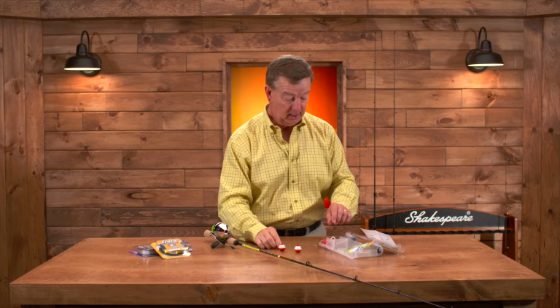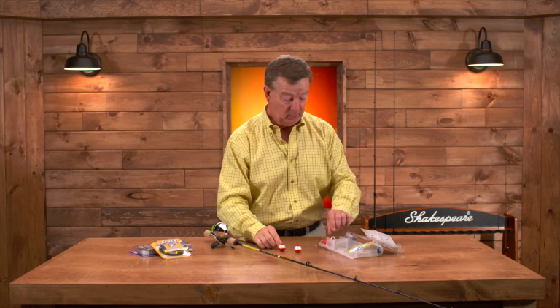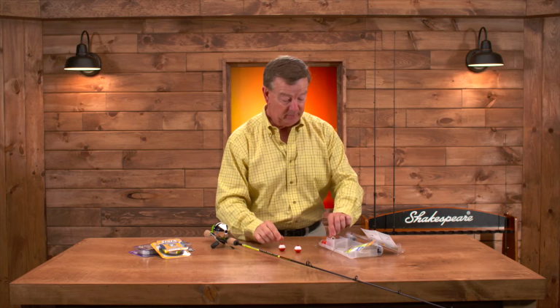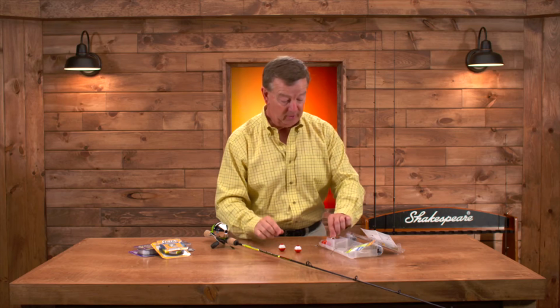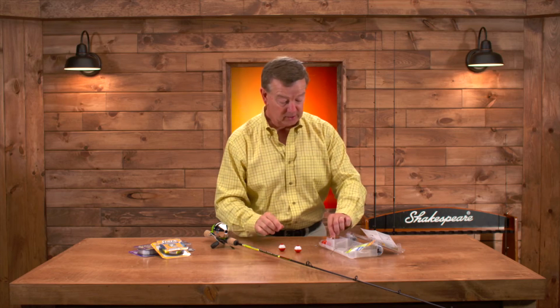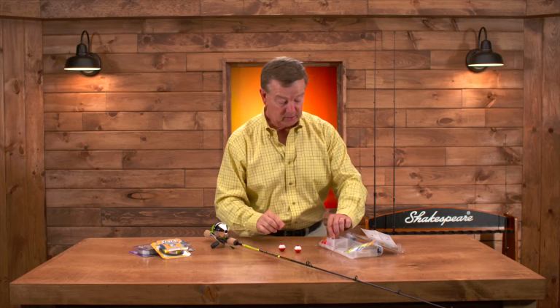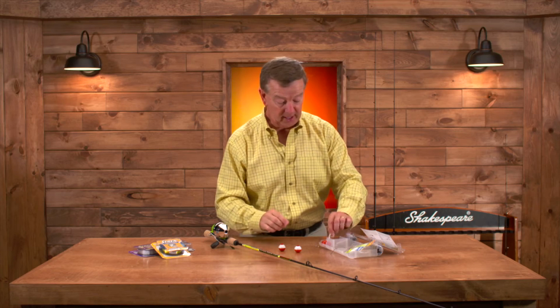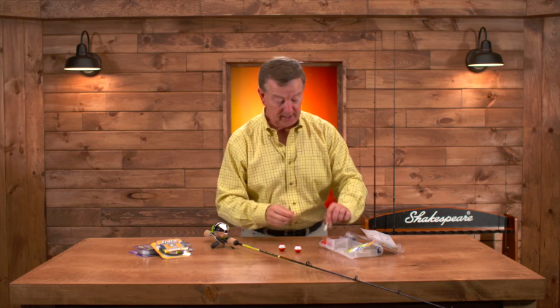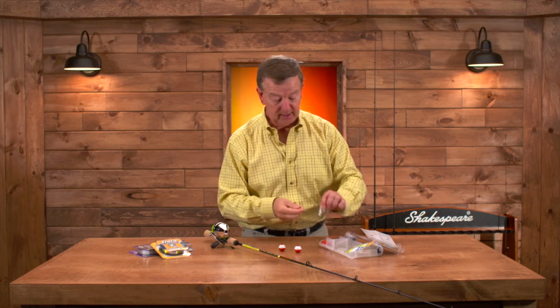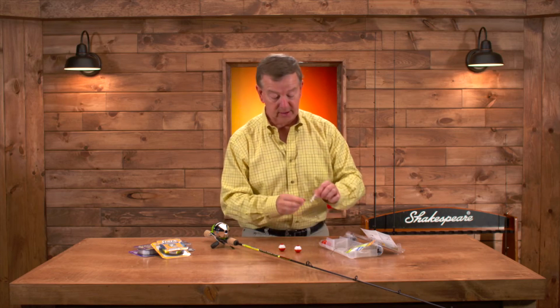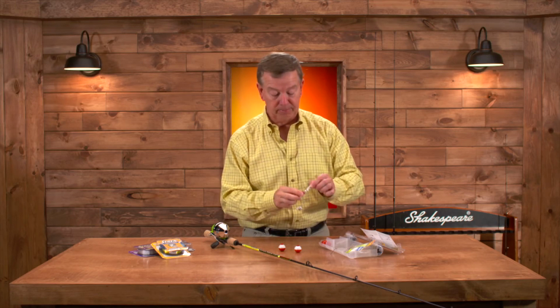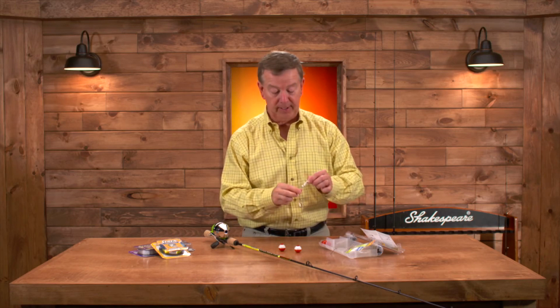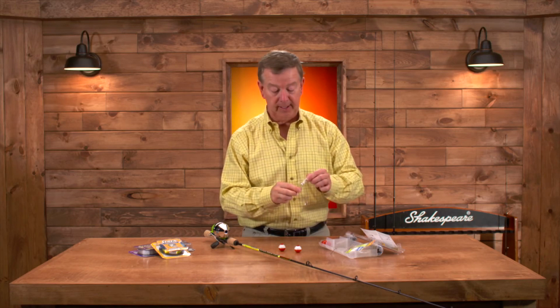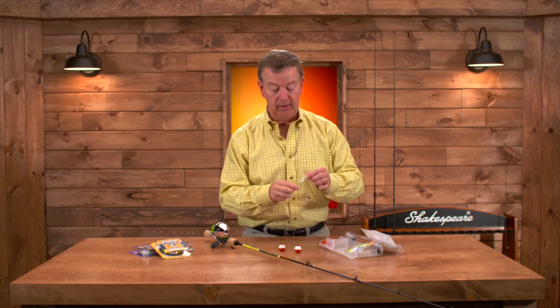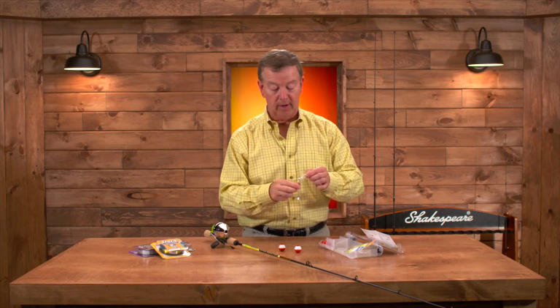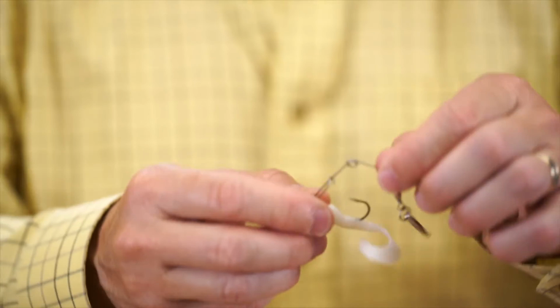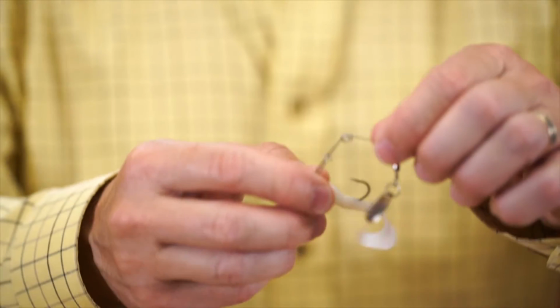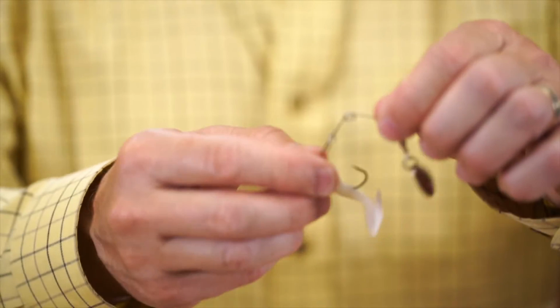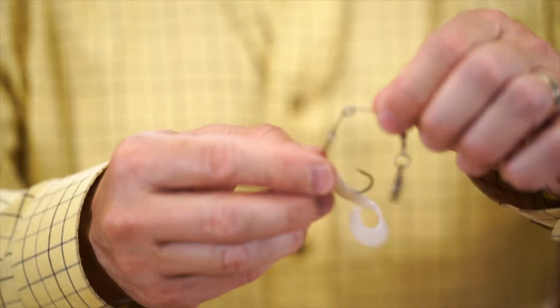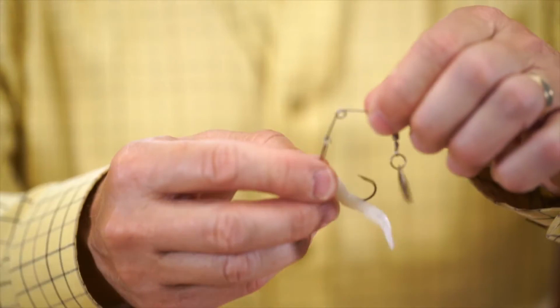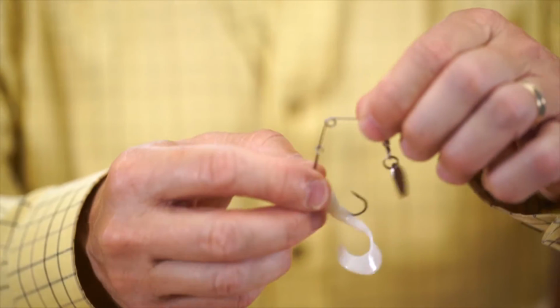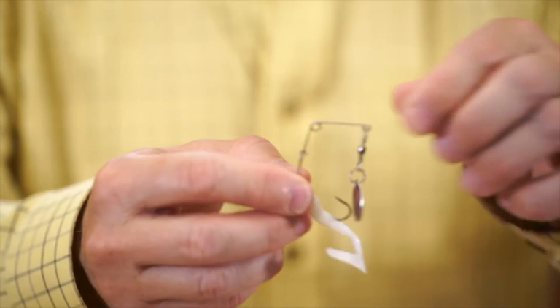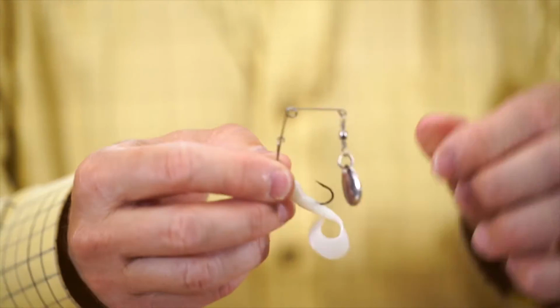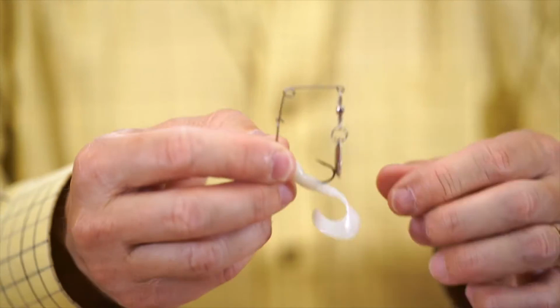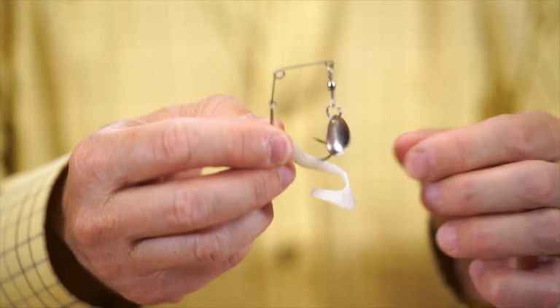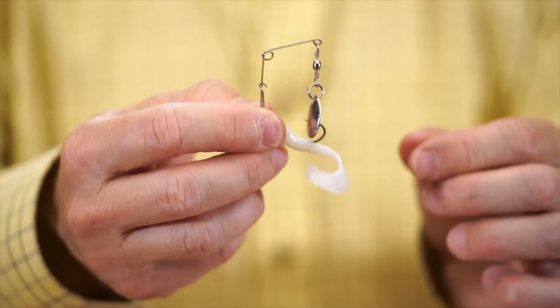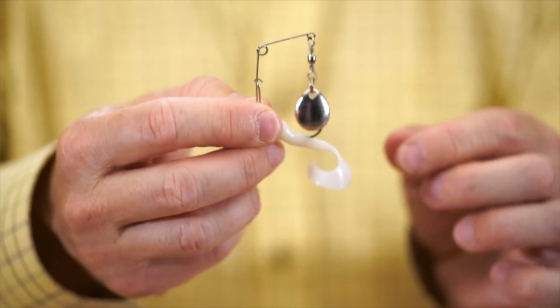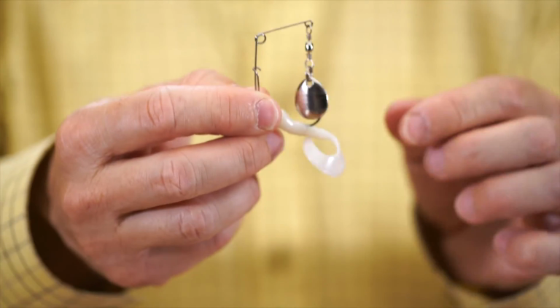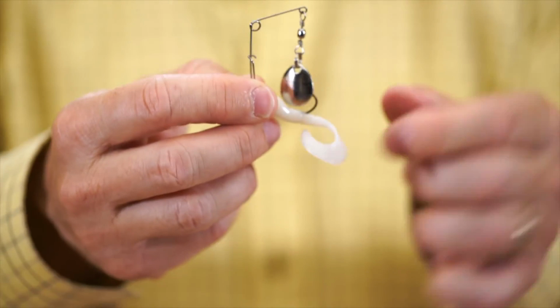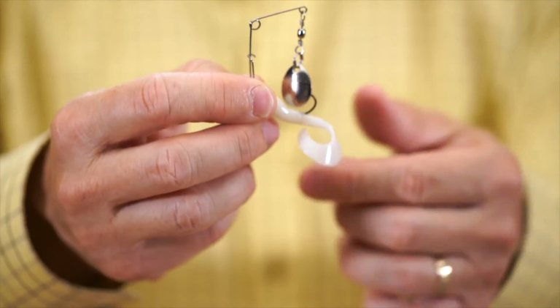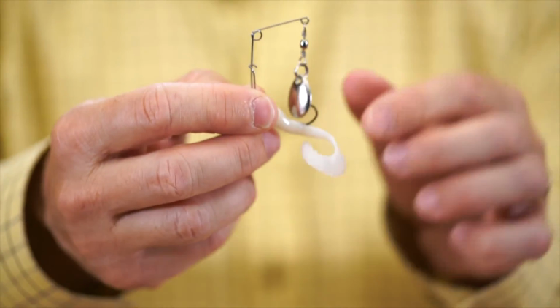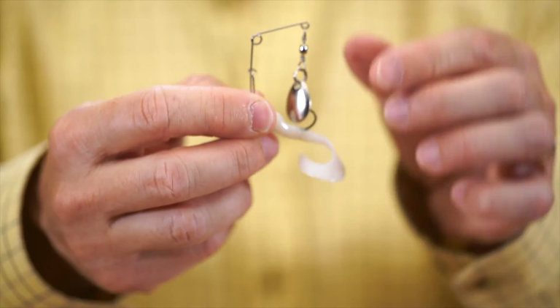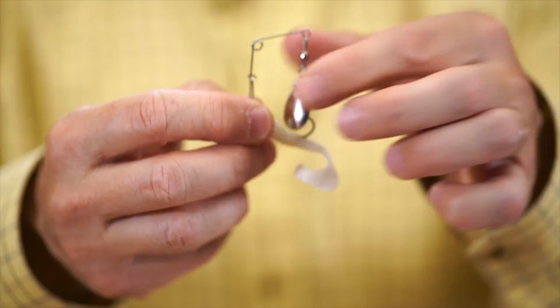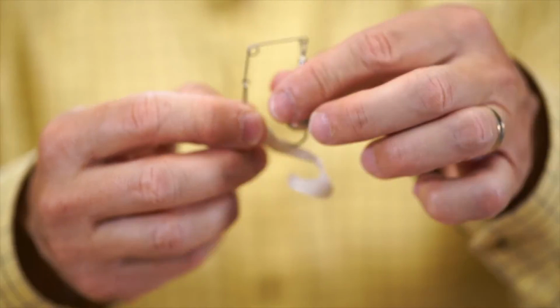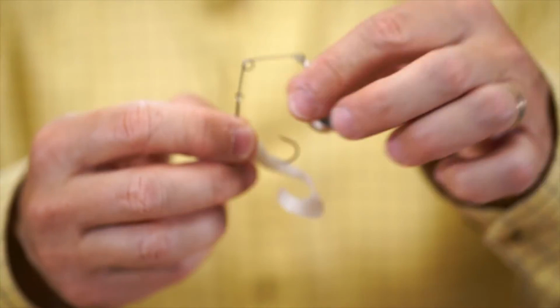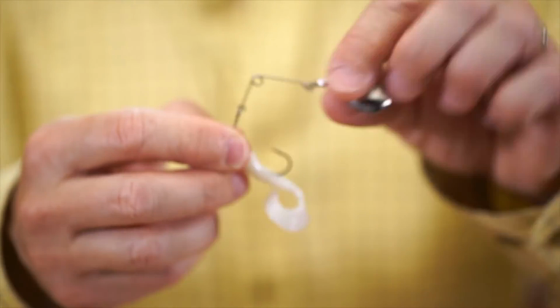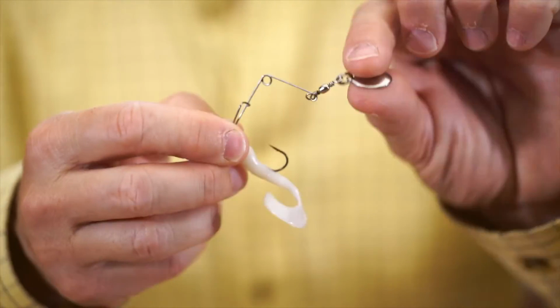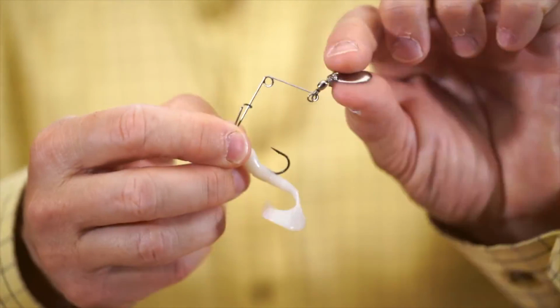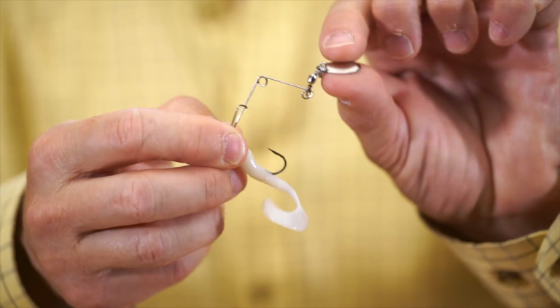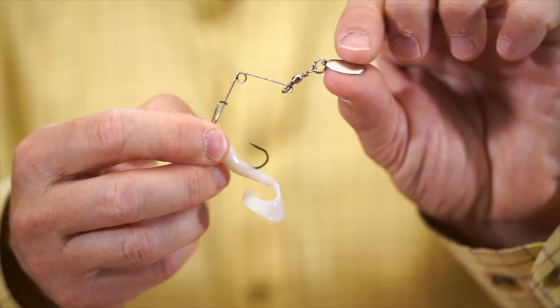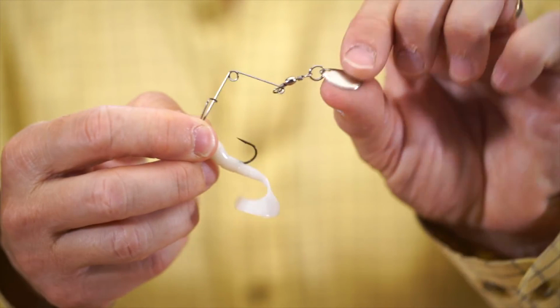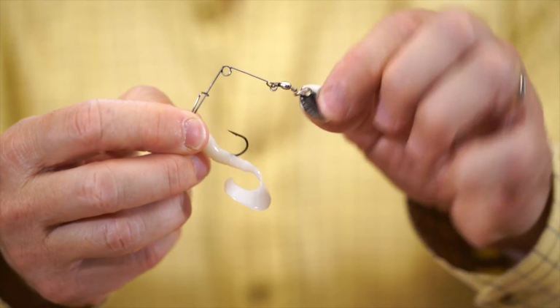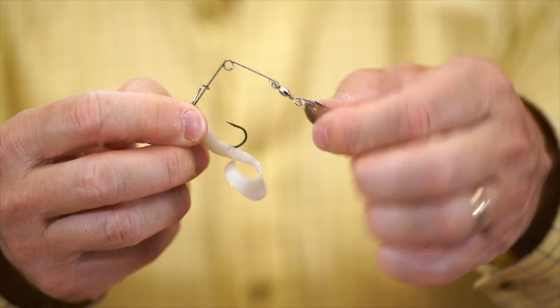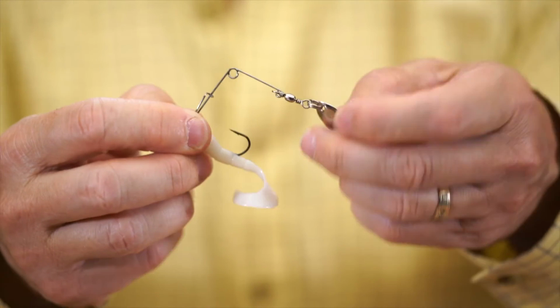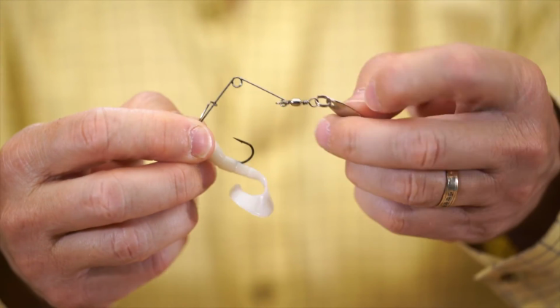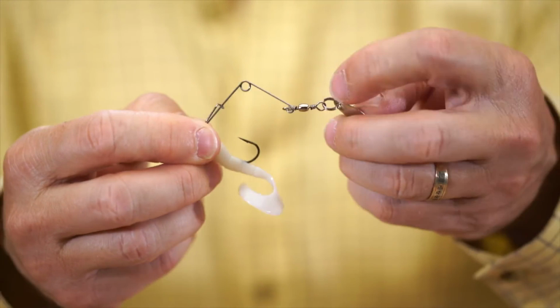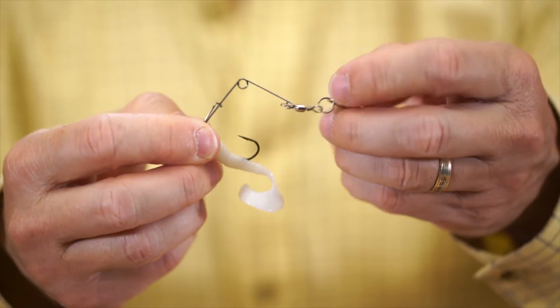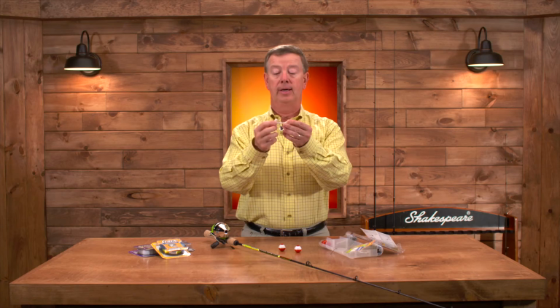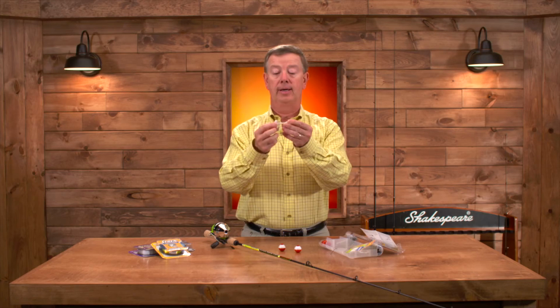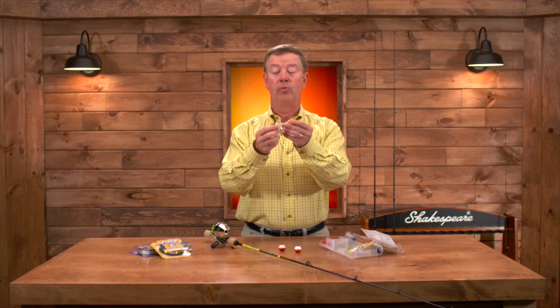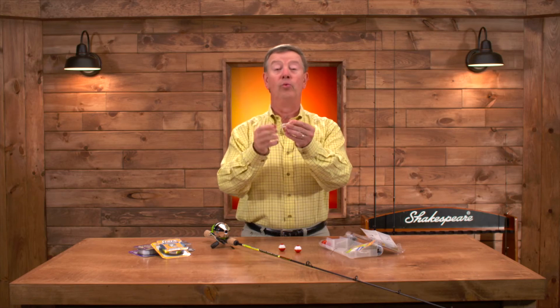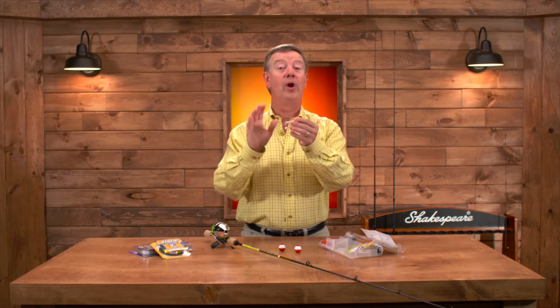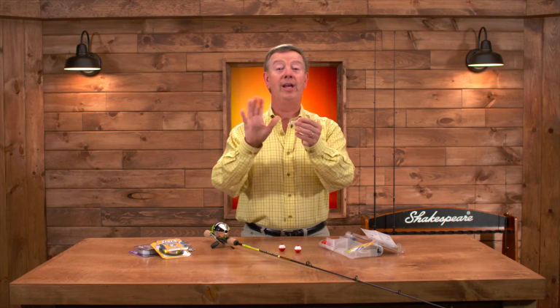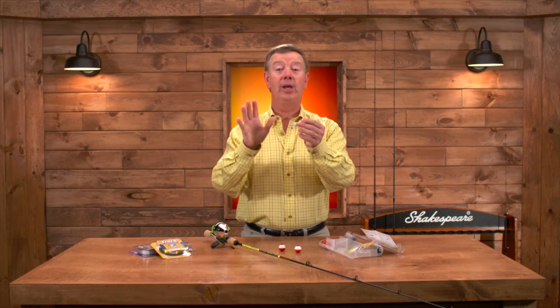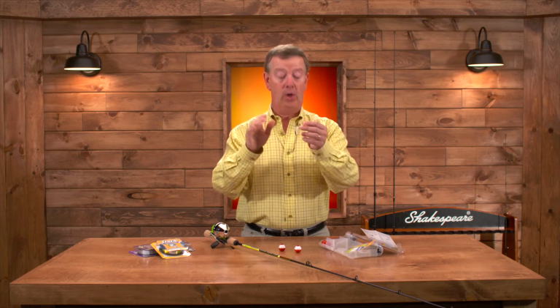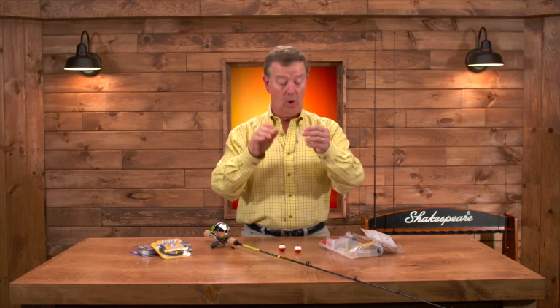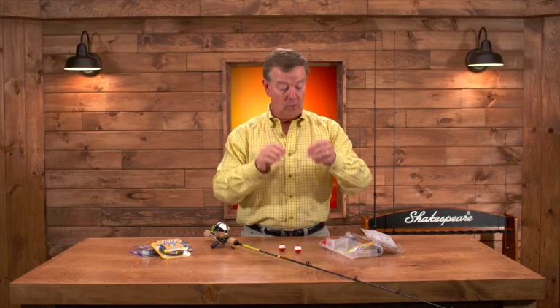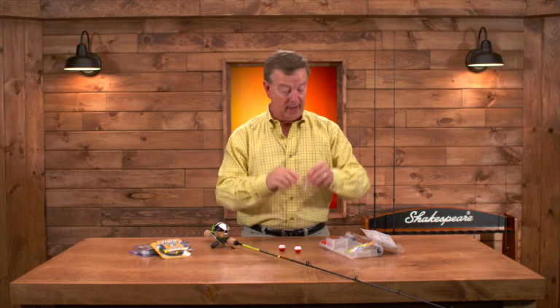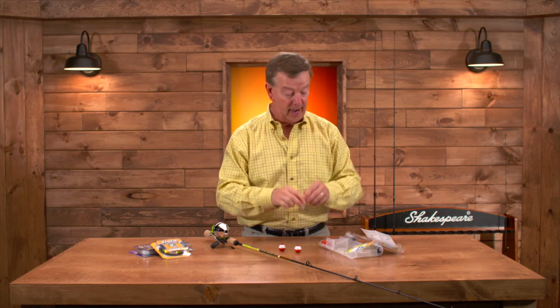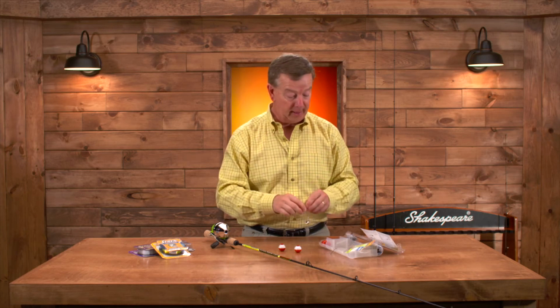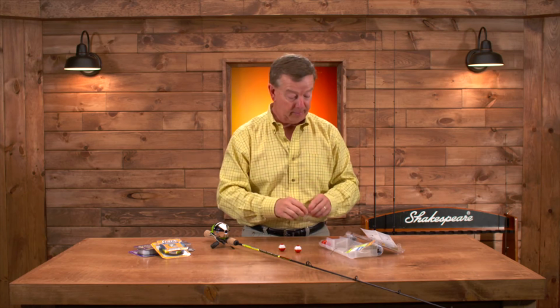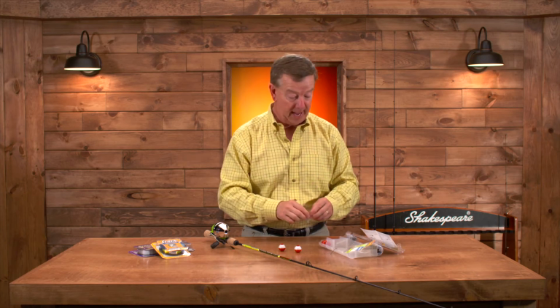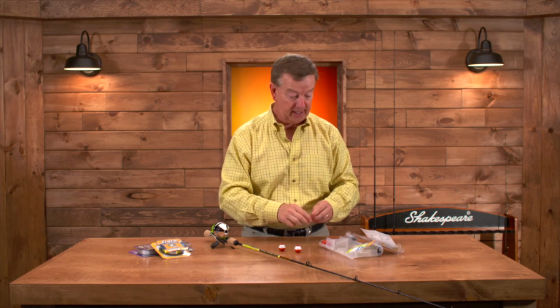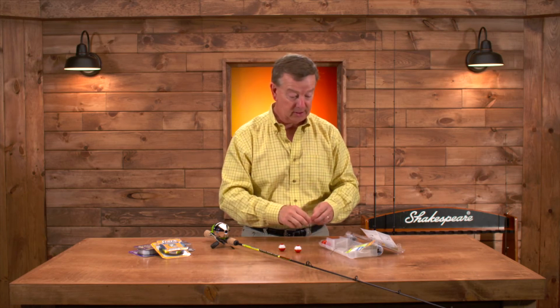We've also got spinning grubs — two of them — and they're all set up with spinners included, ready to go right out of the package.